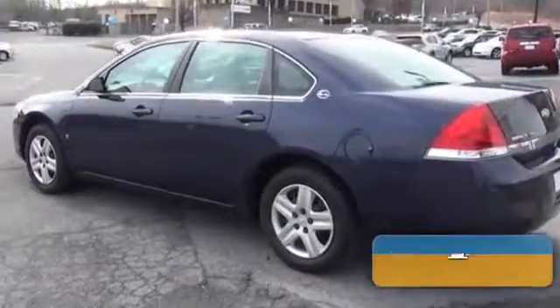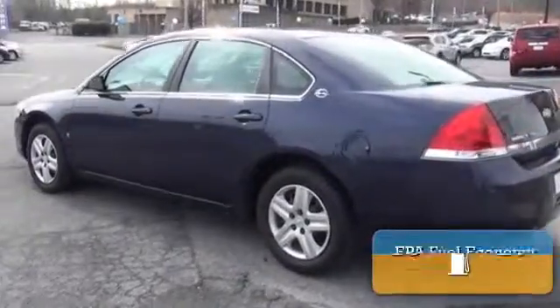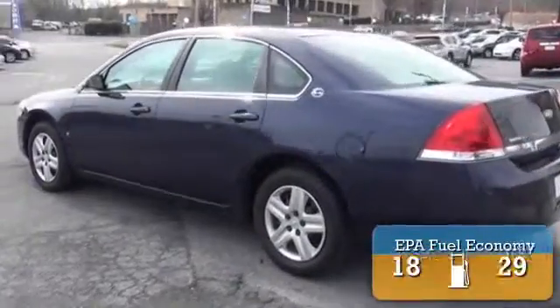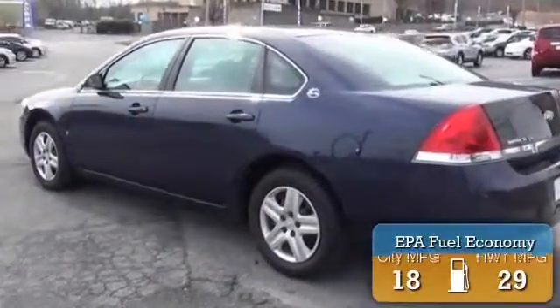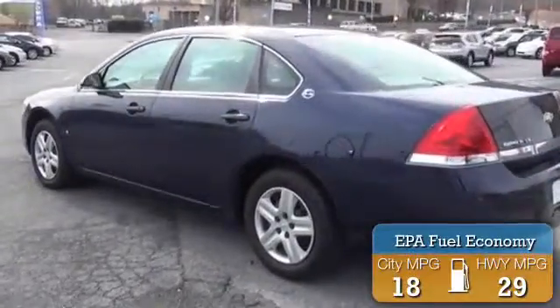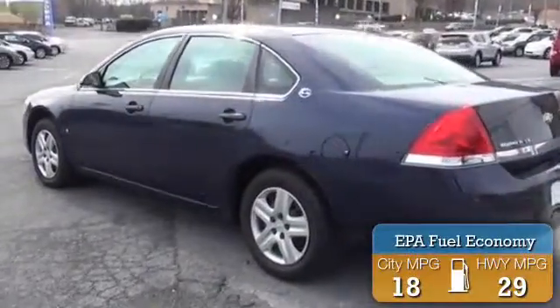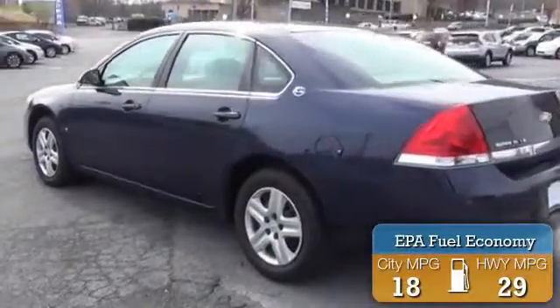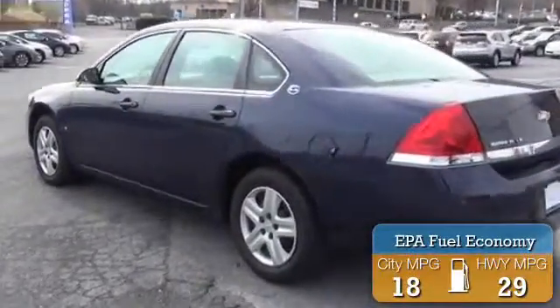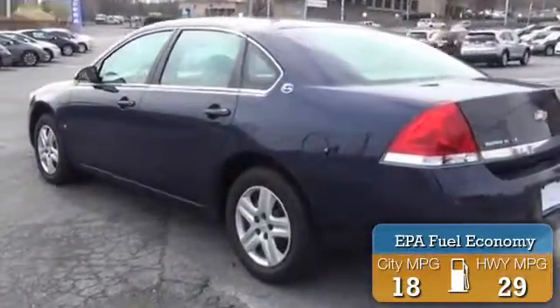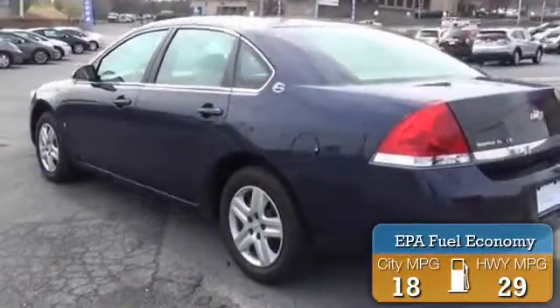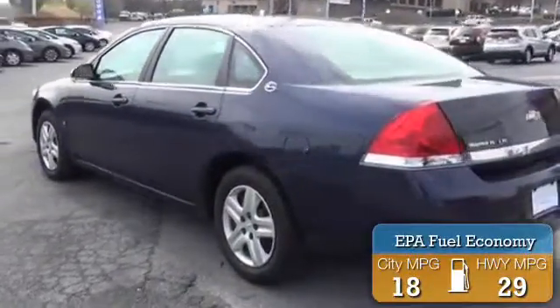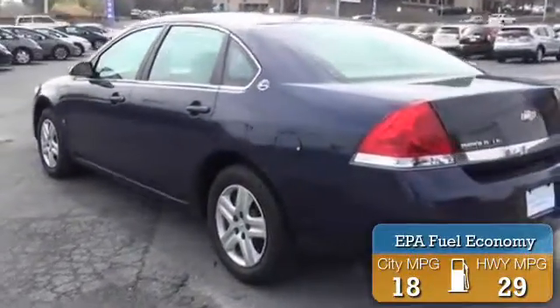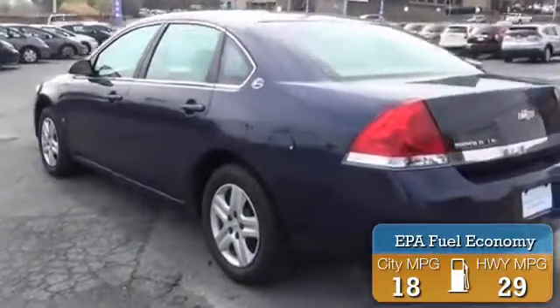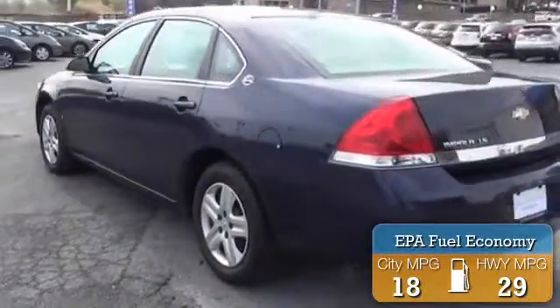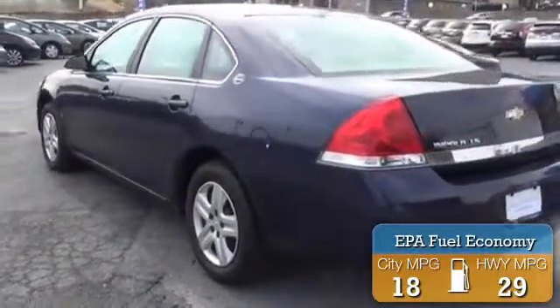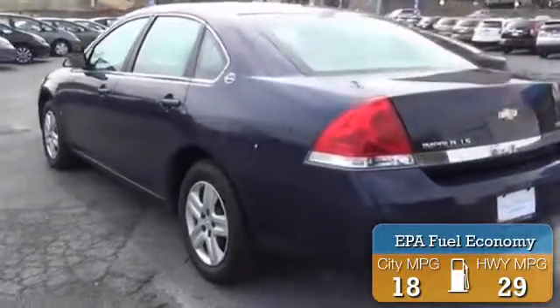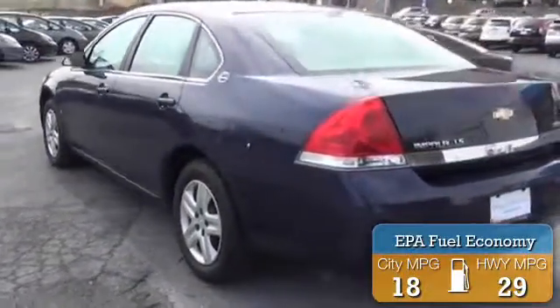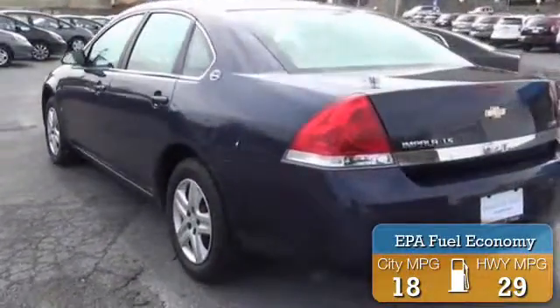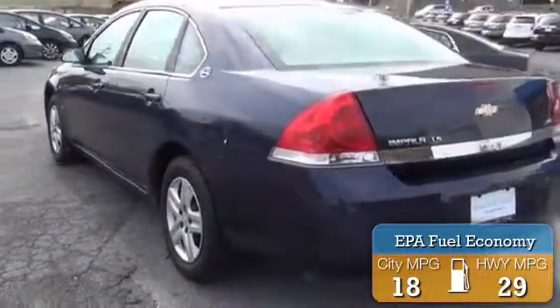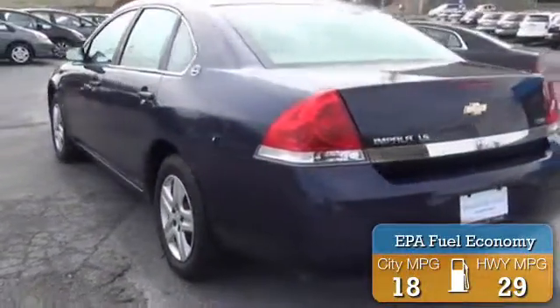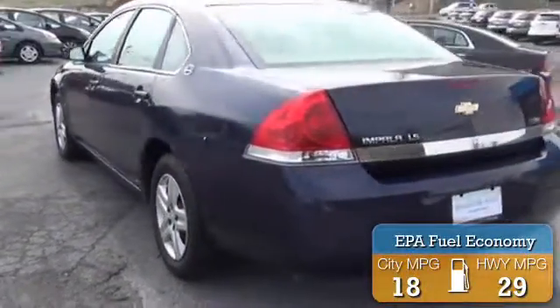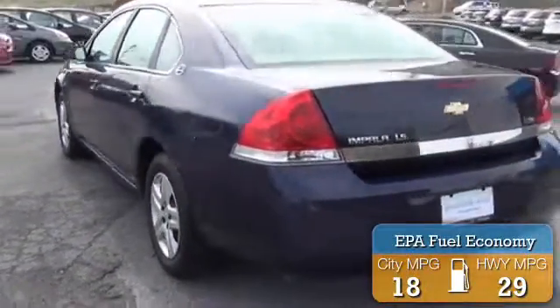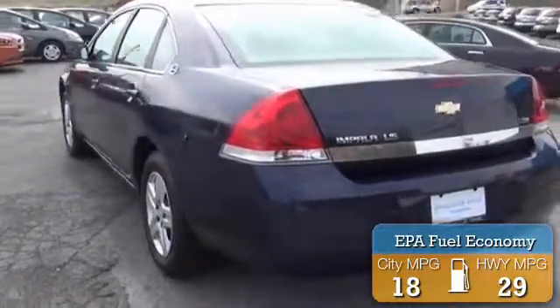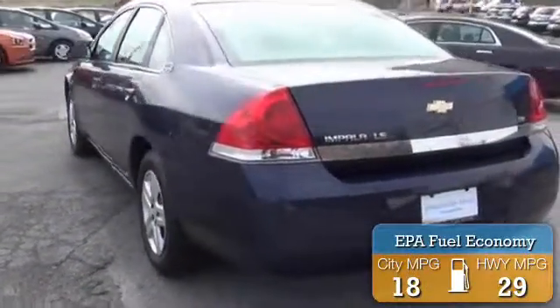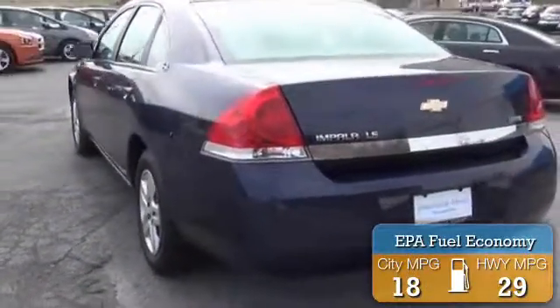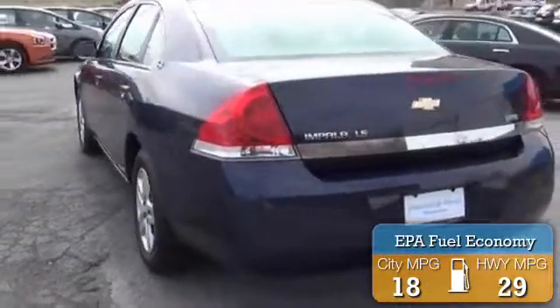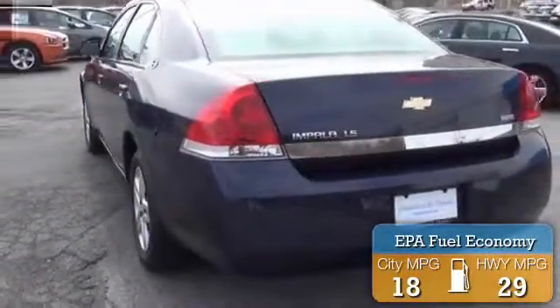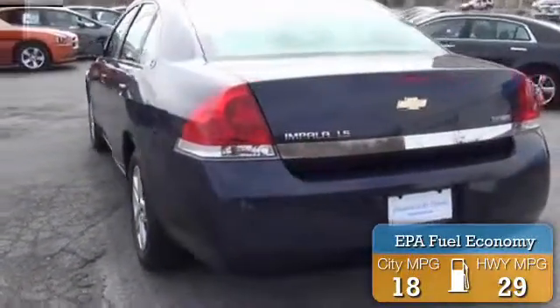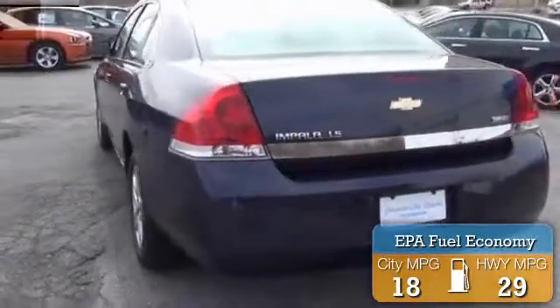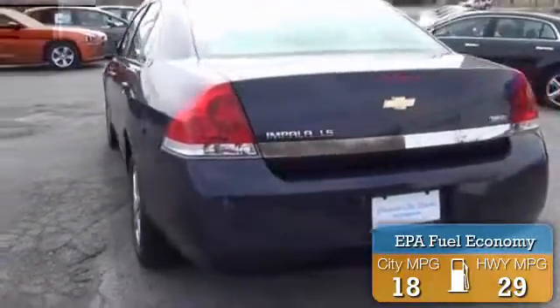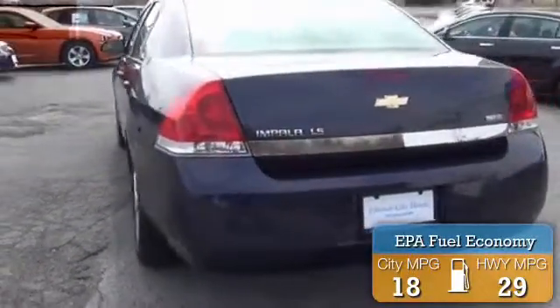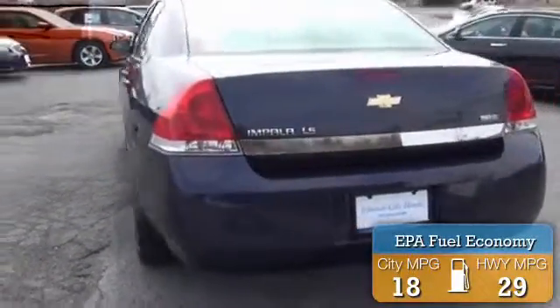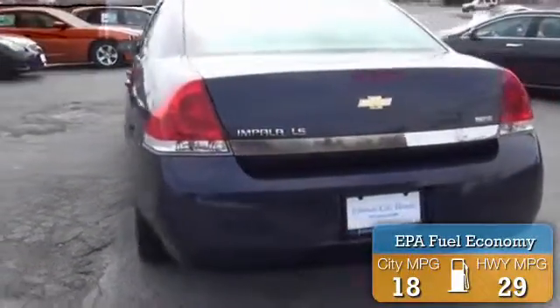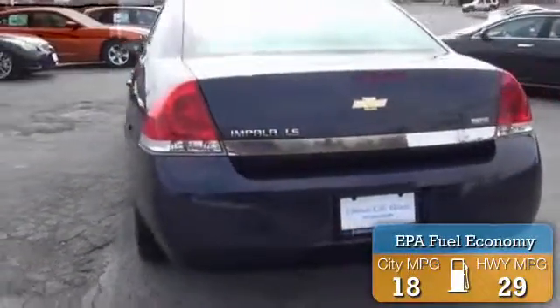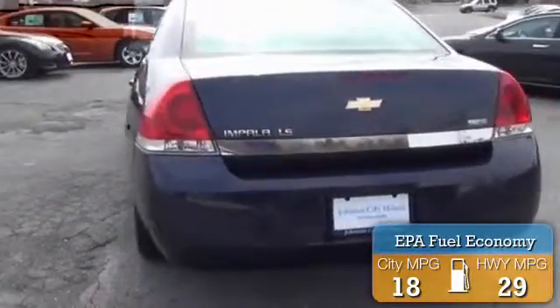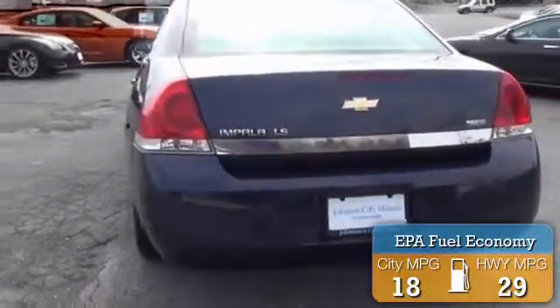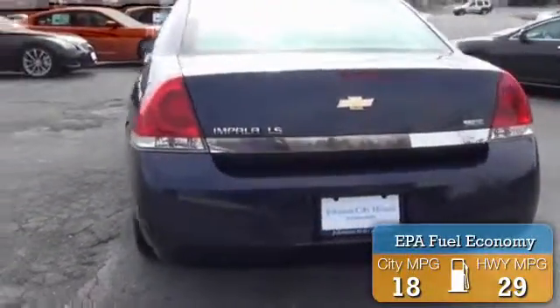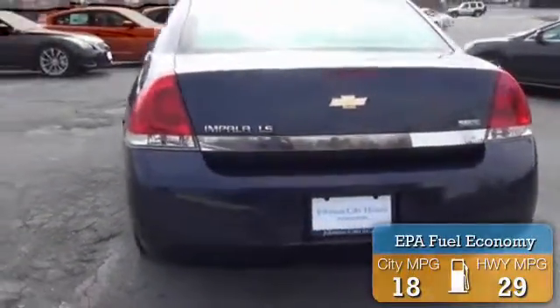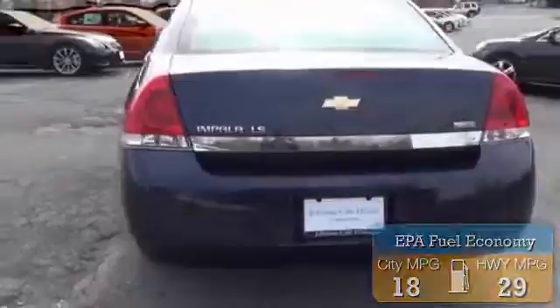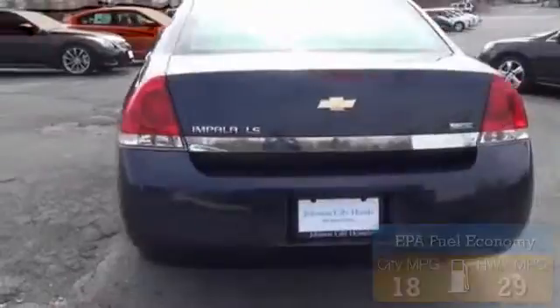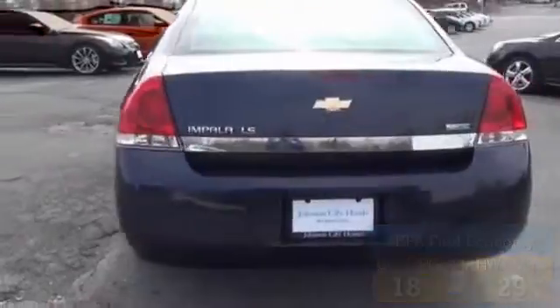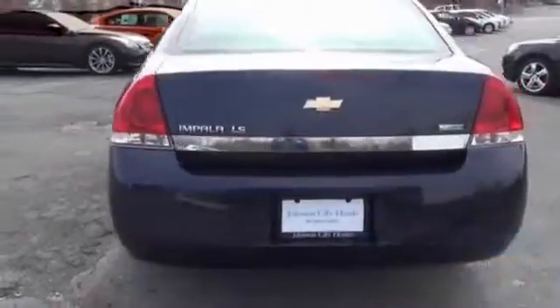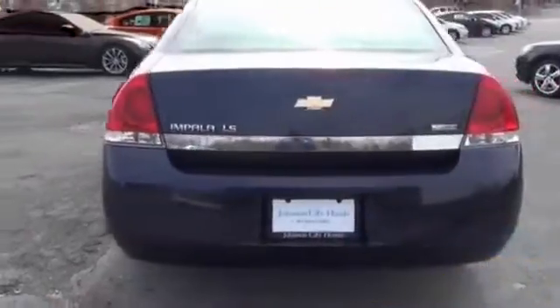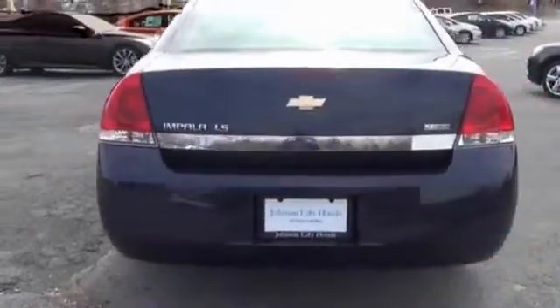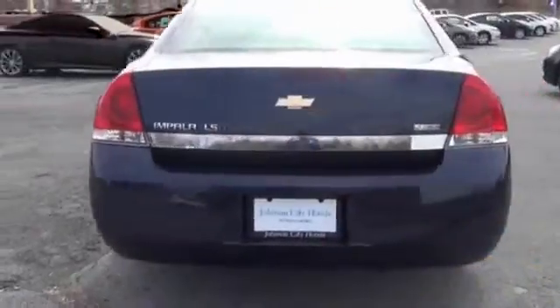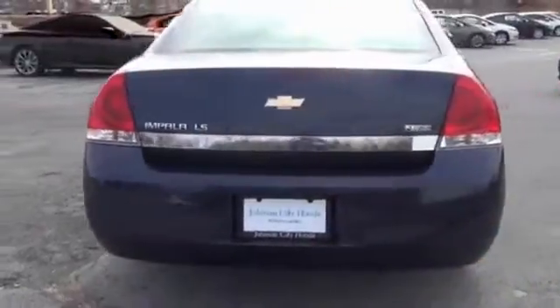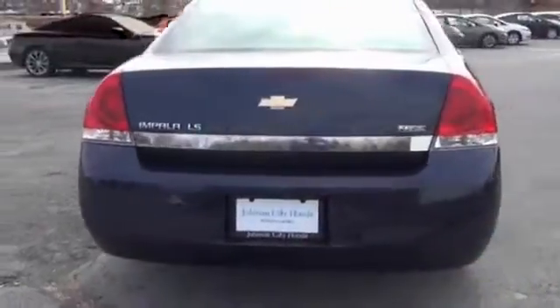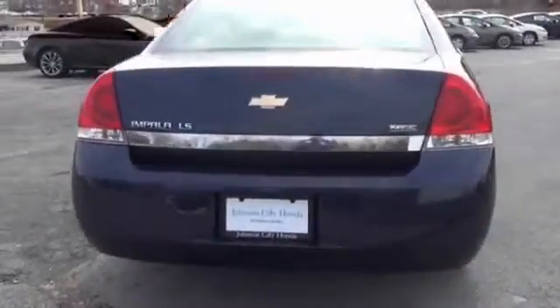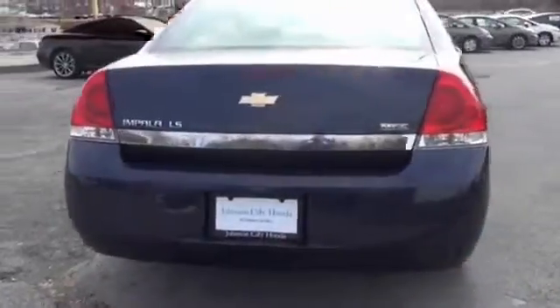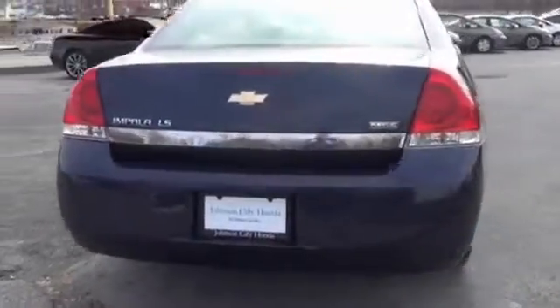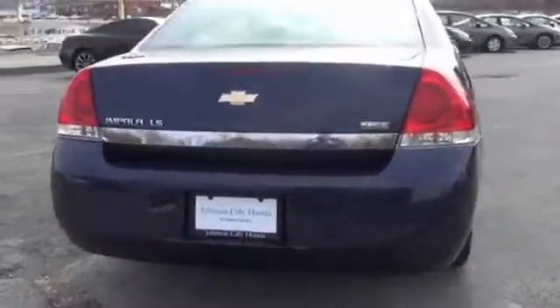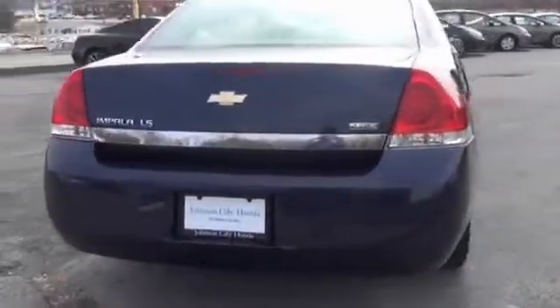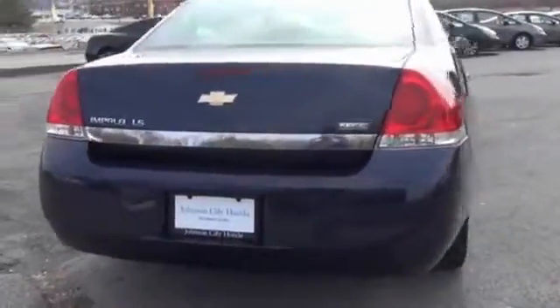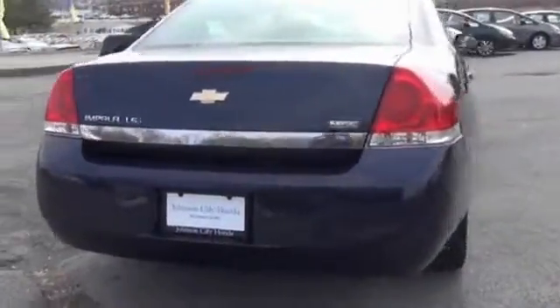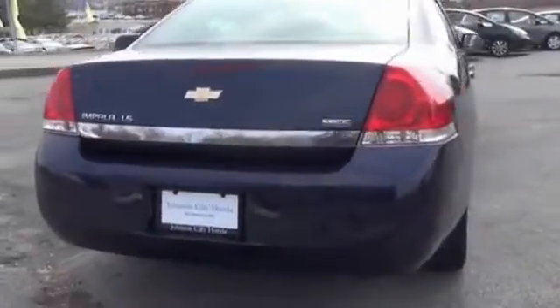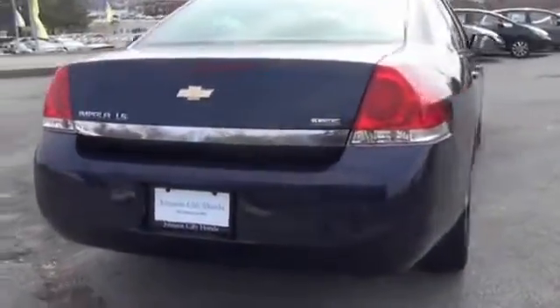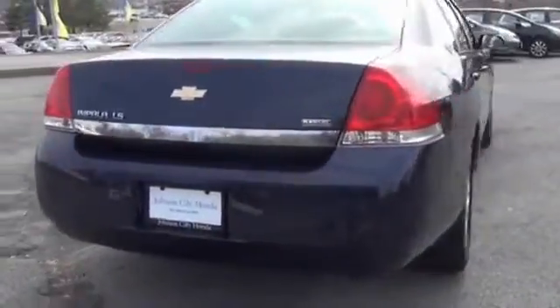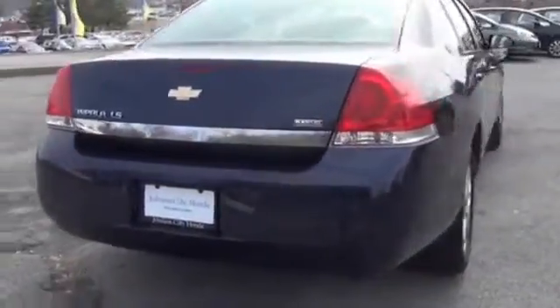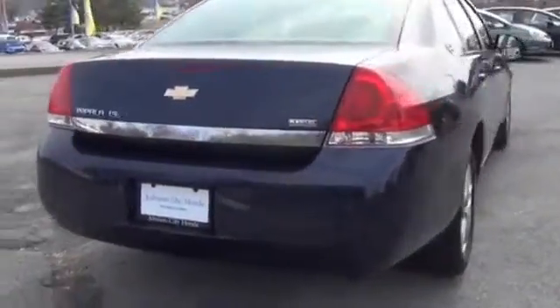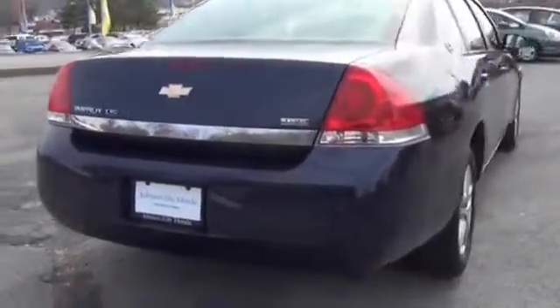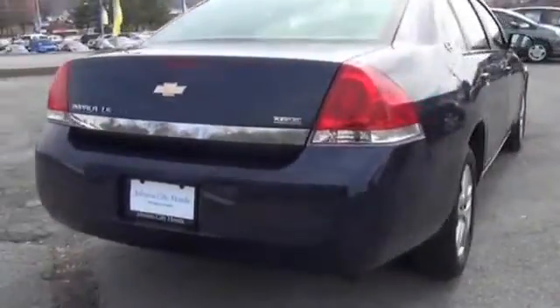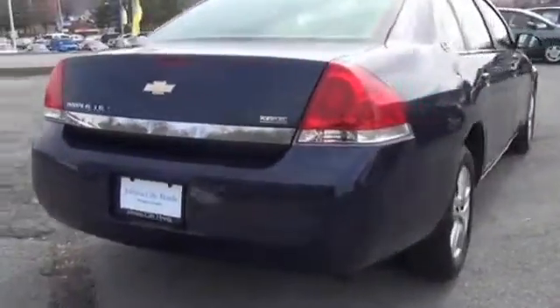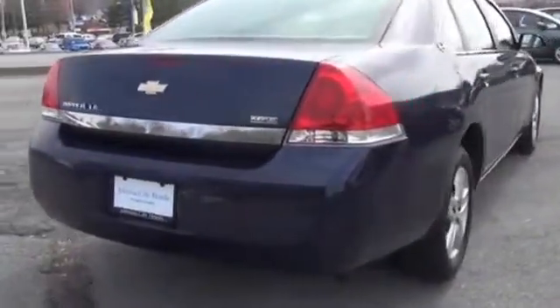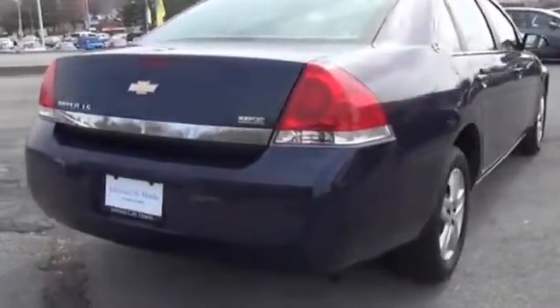Great fuel efficiency saves you money by requiring fewer trips to the gas station. The features include anti-lock brakes.